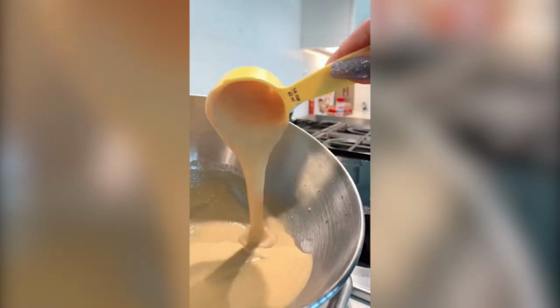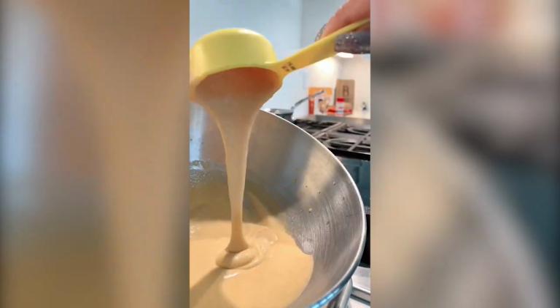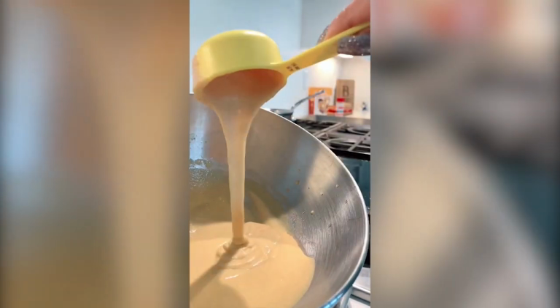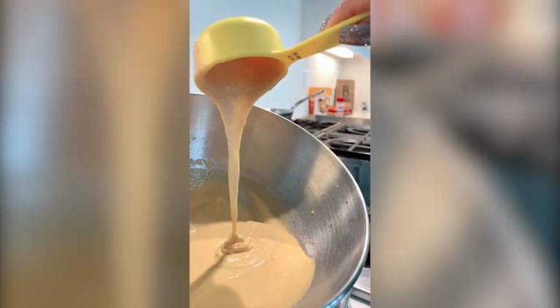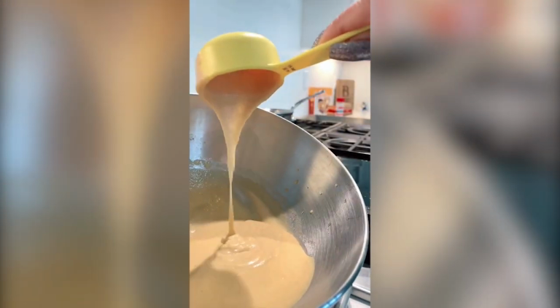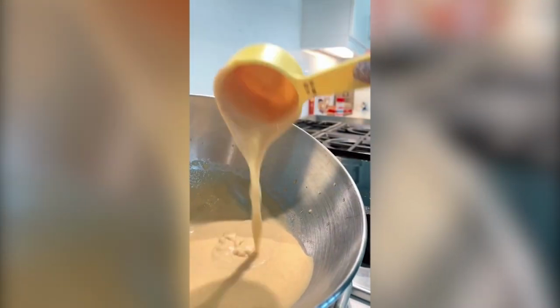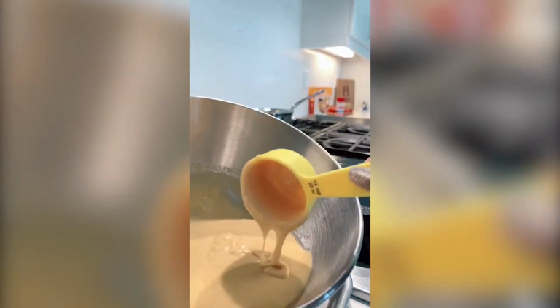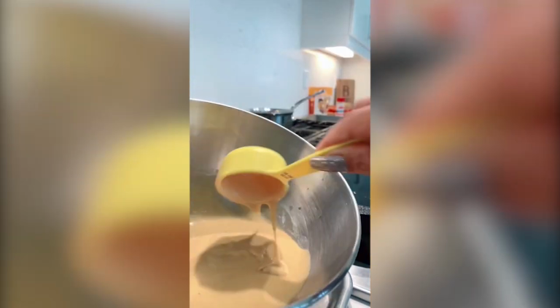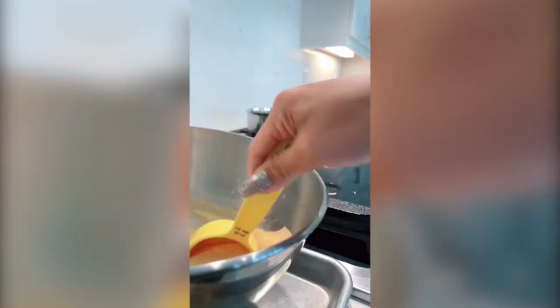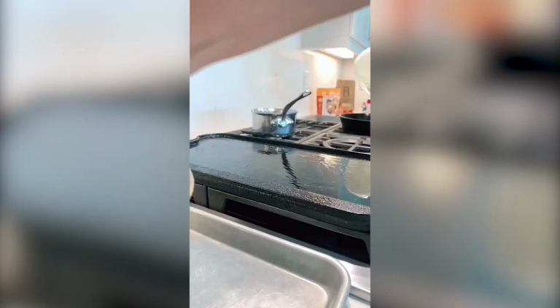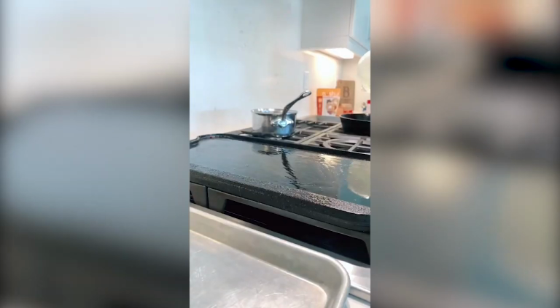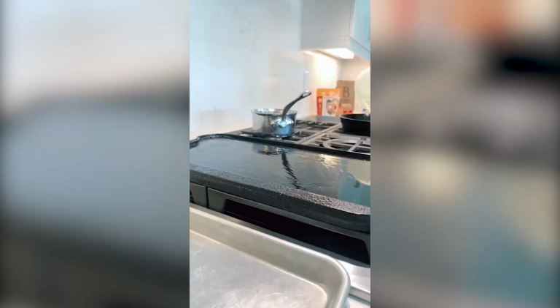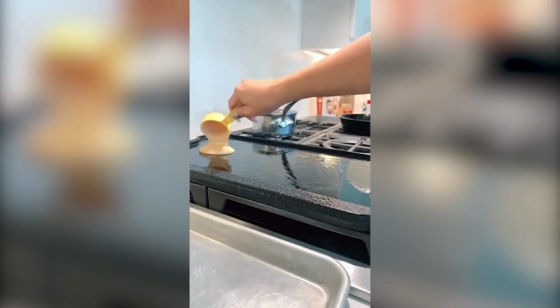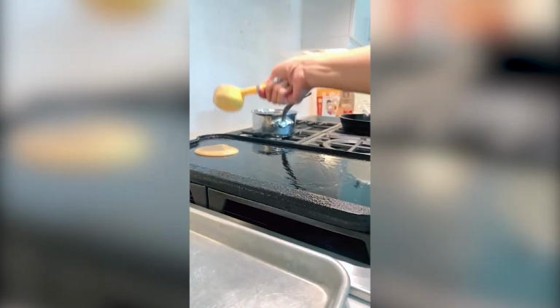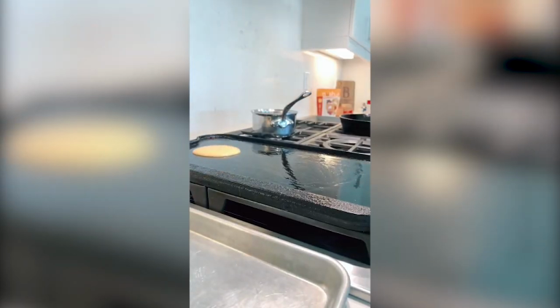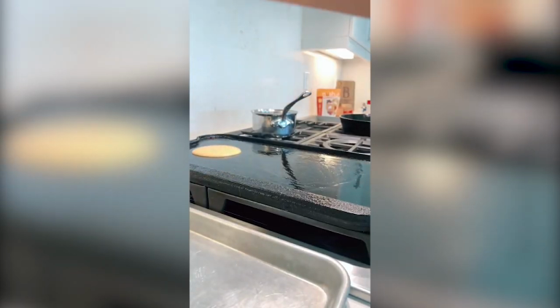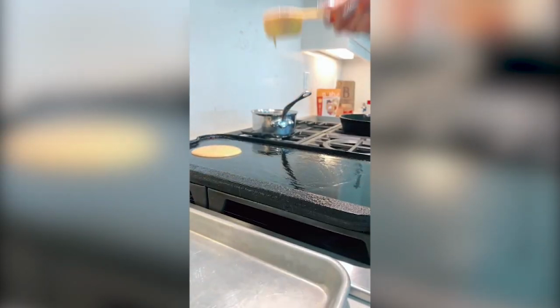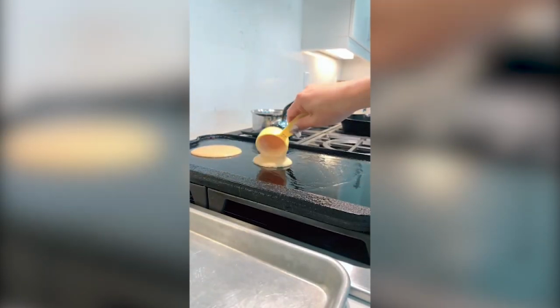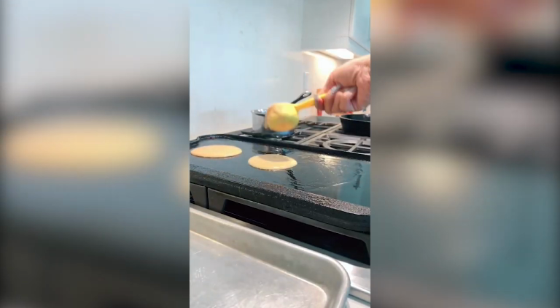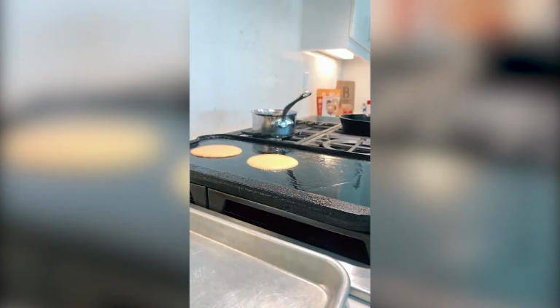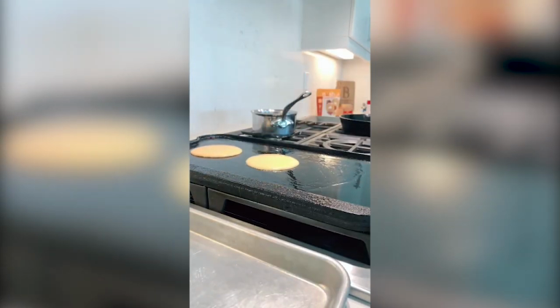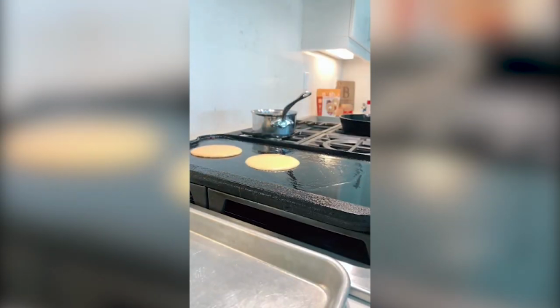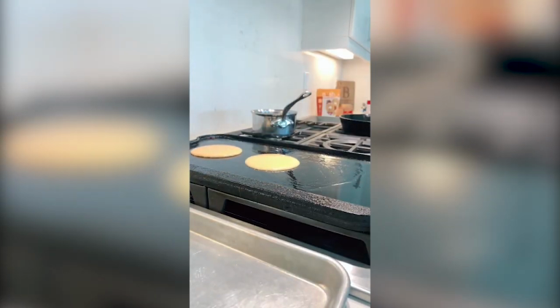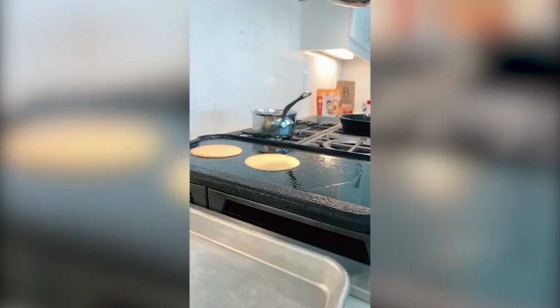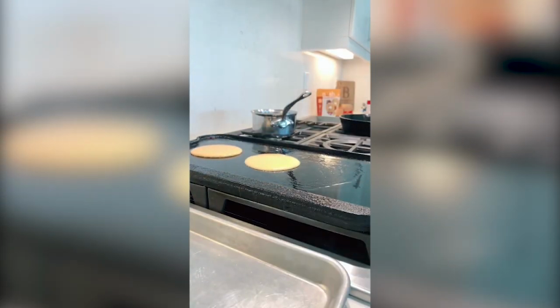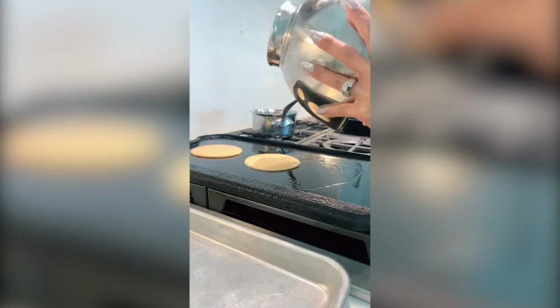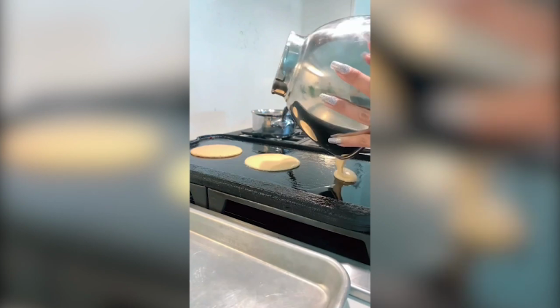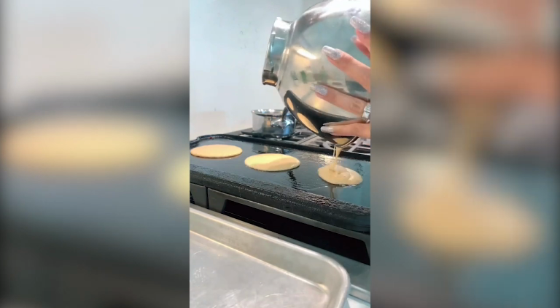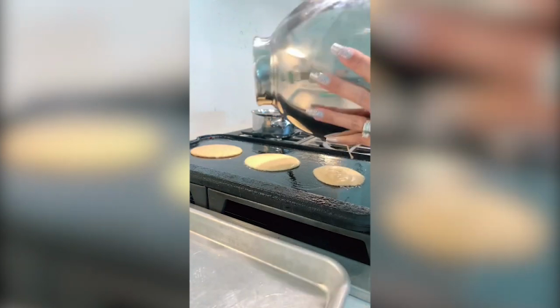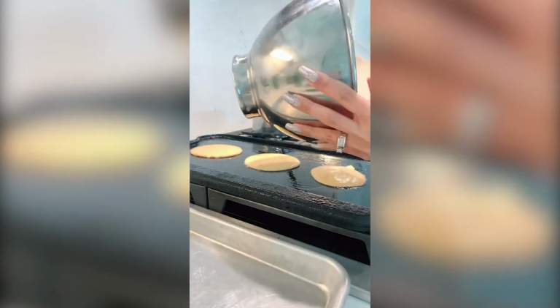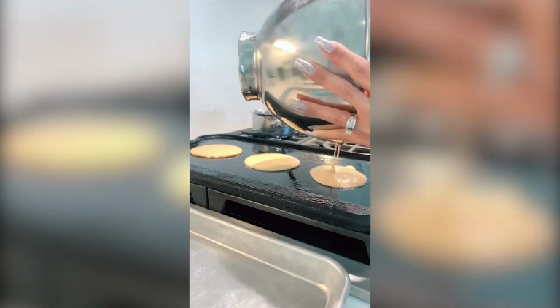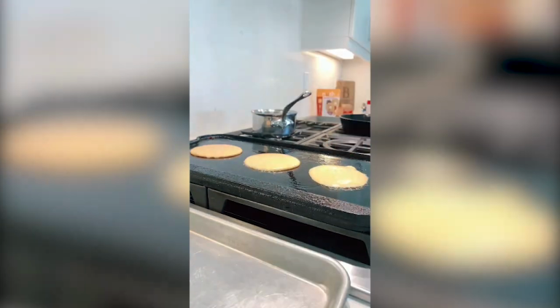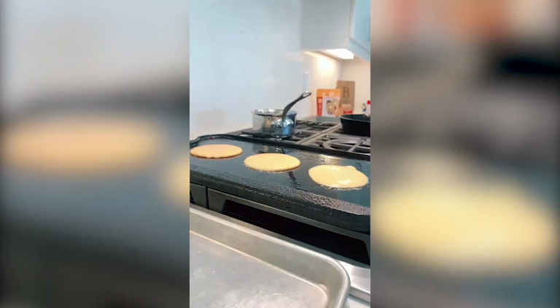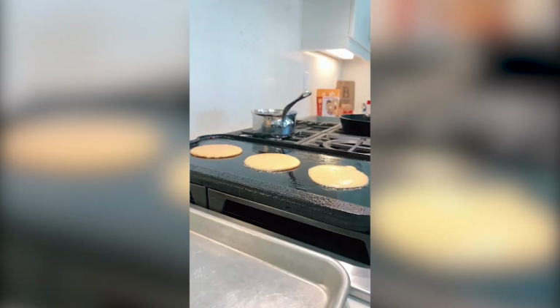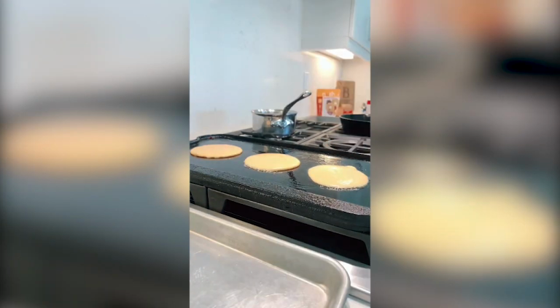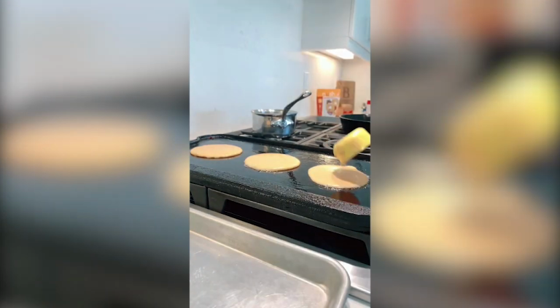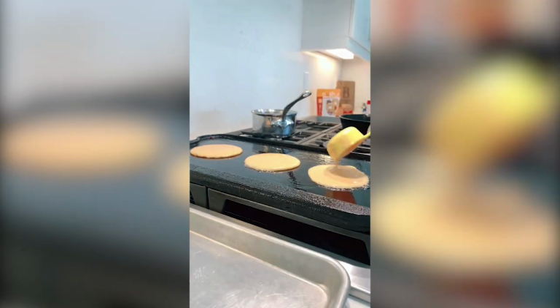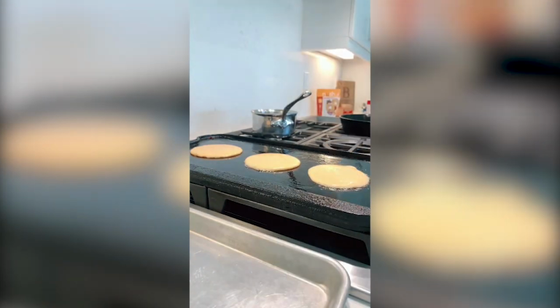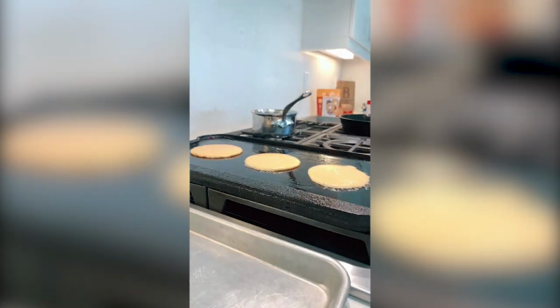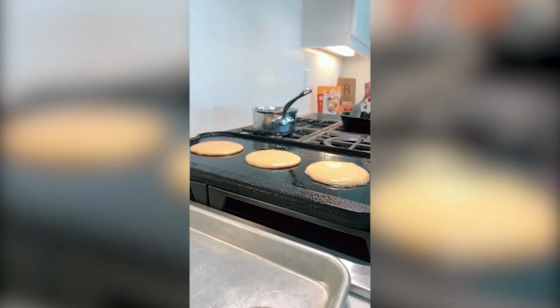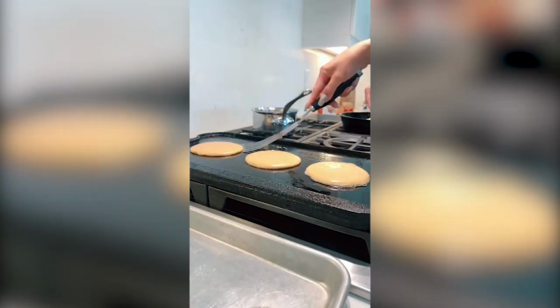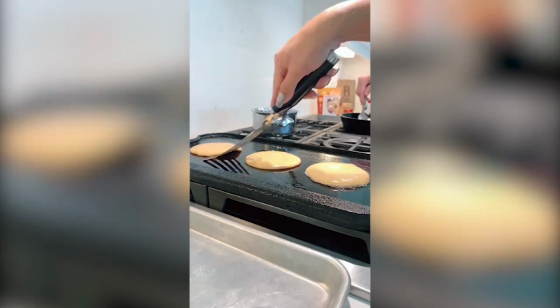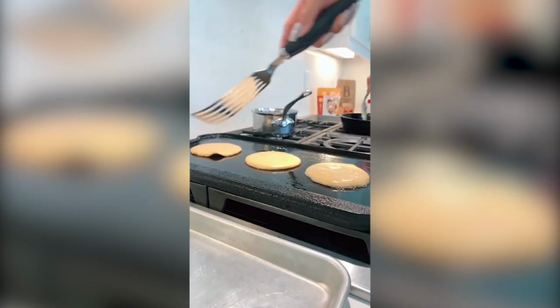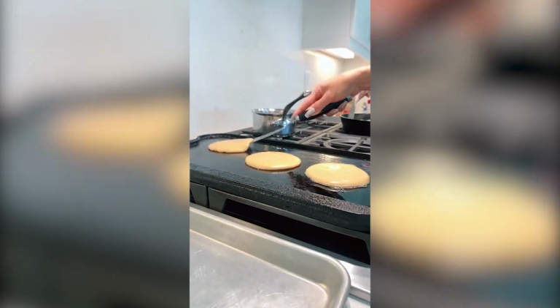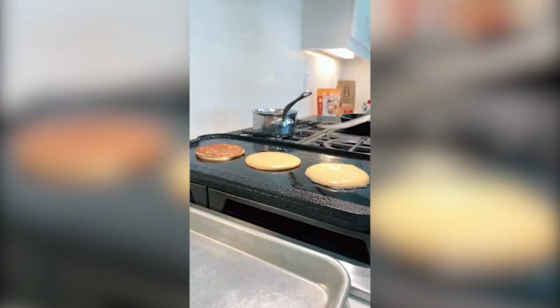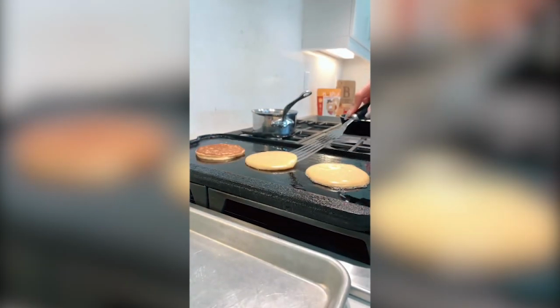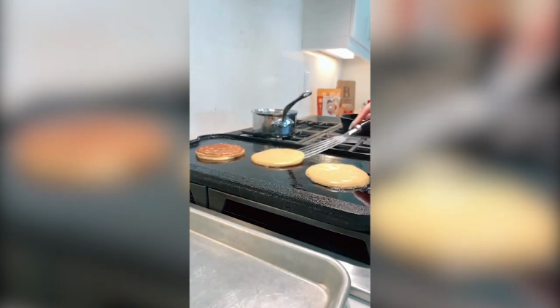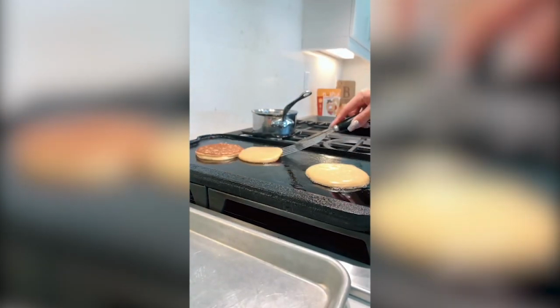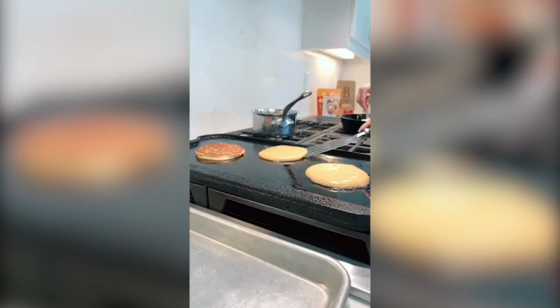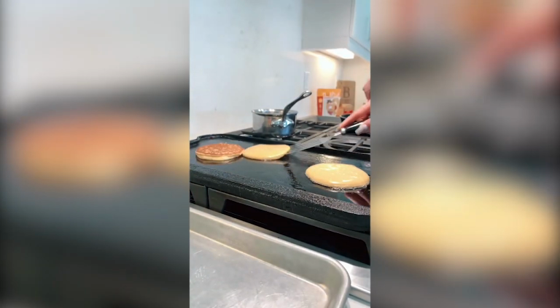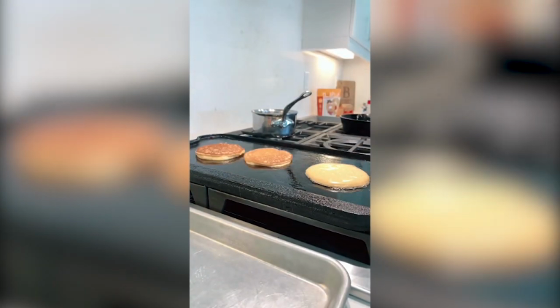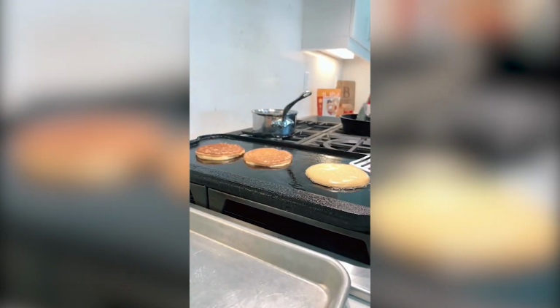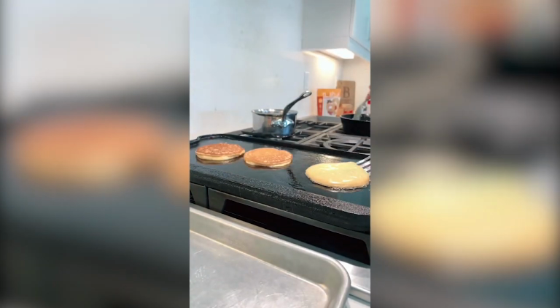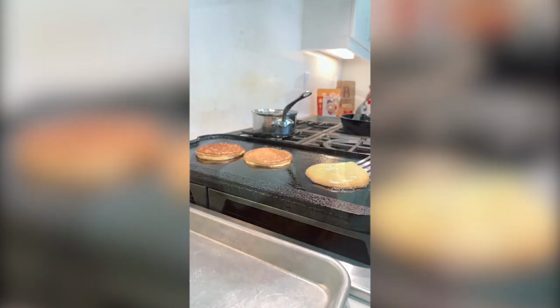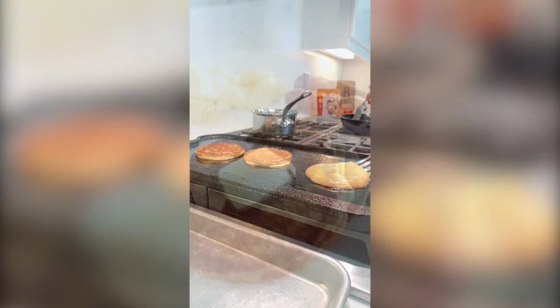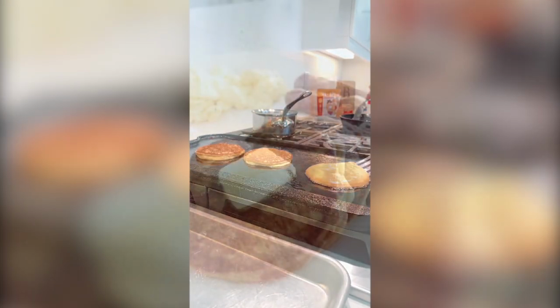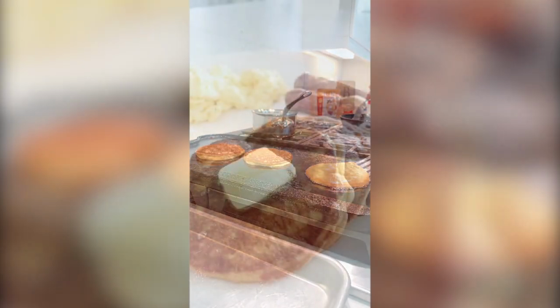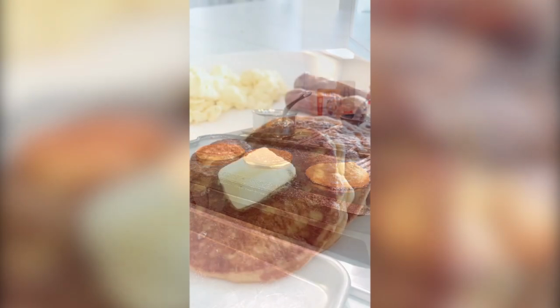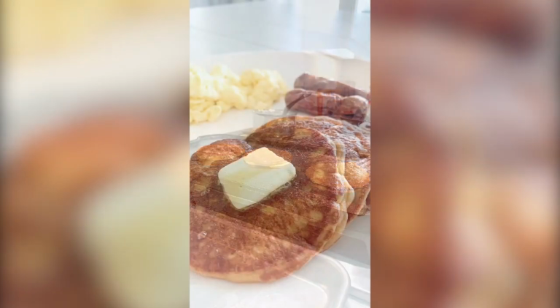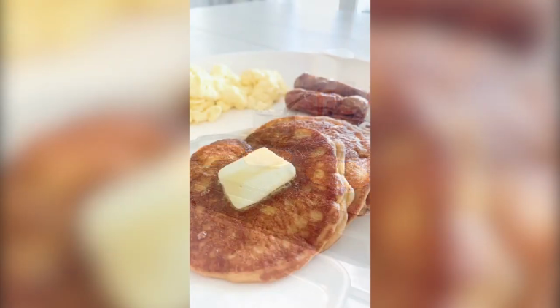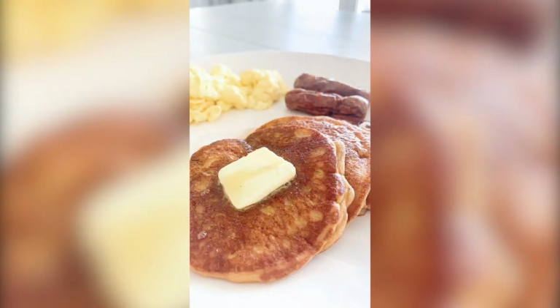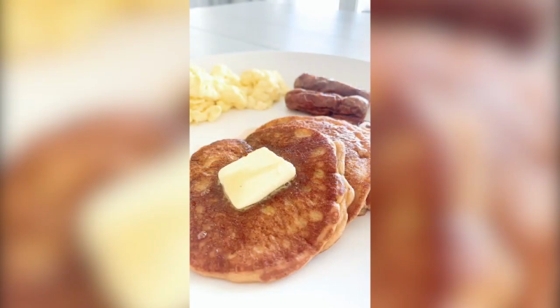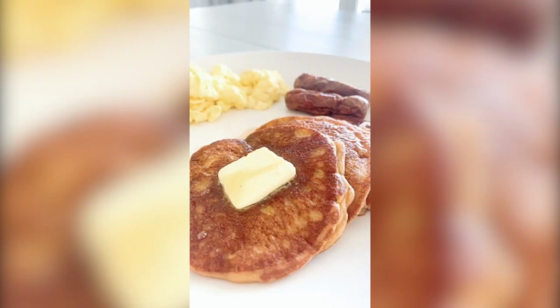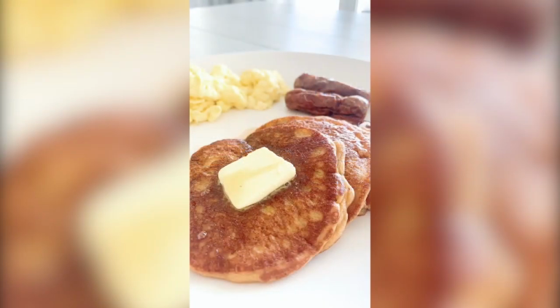Preheated the griddle with avocado oil. Cooked for about a minute, minute and a half on each side. And perfection.